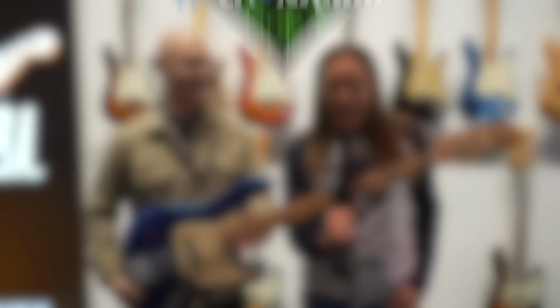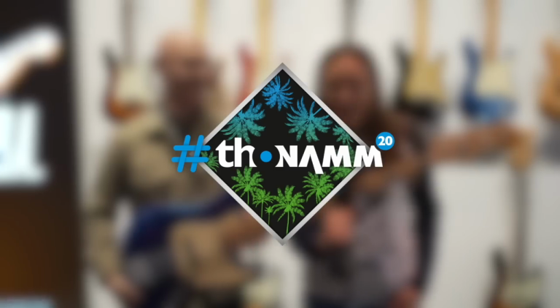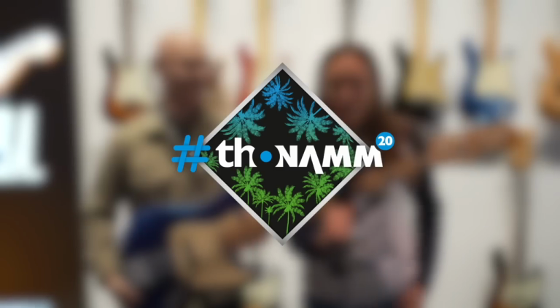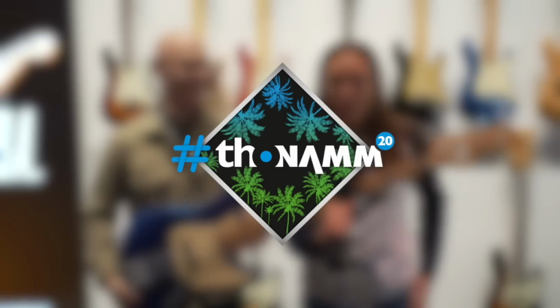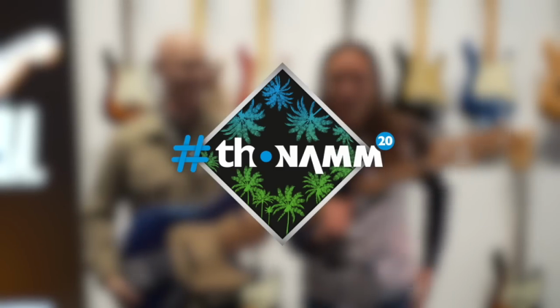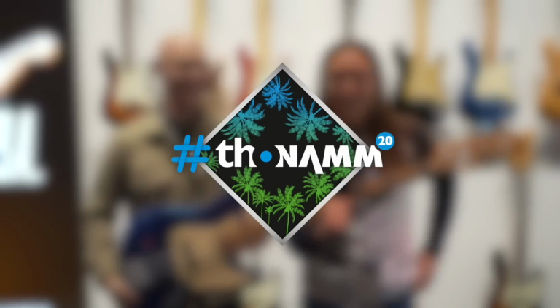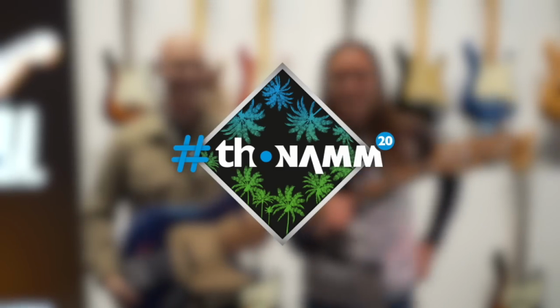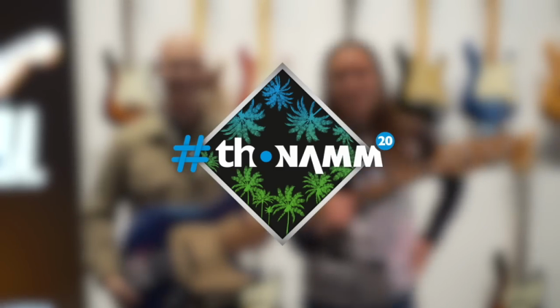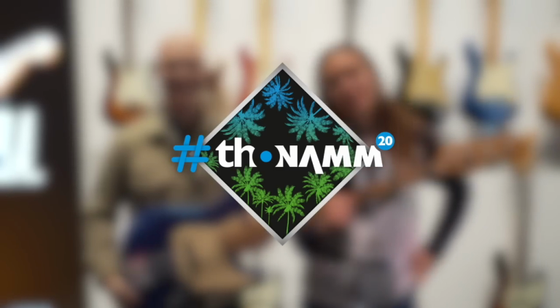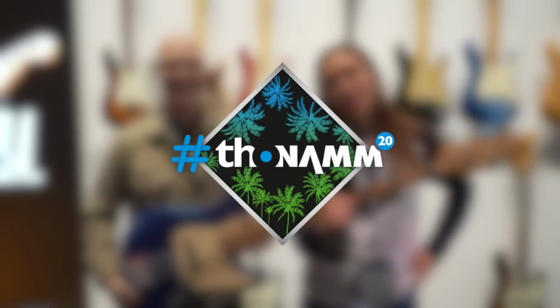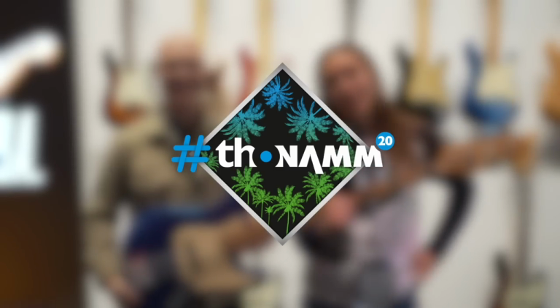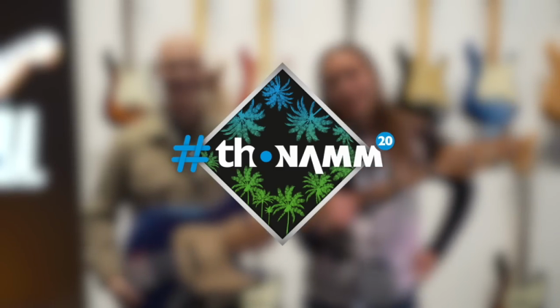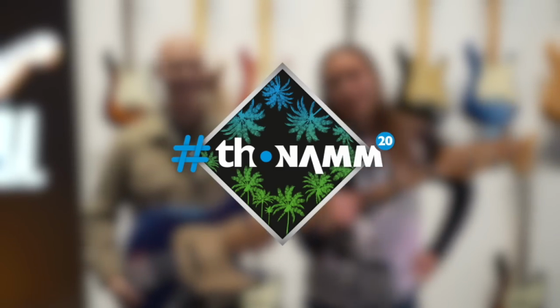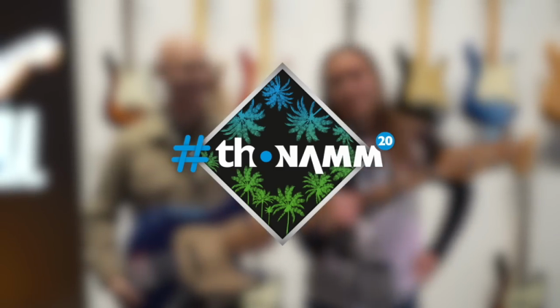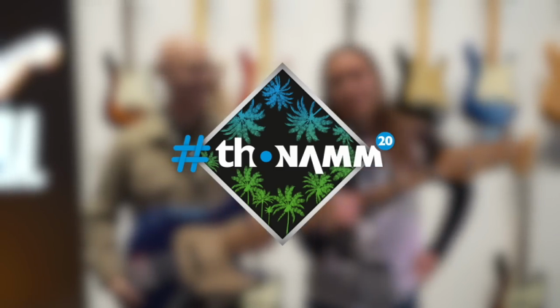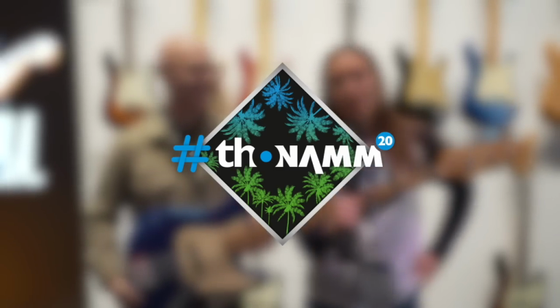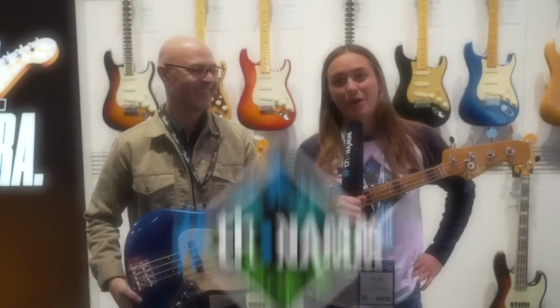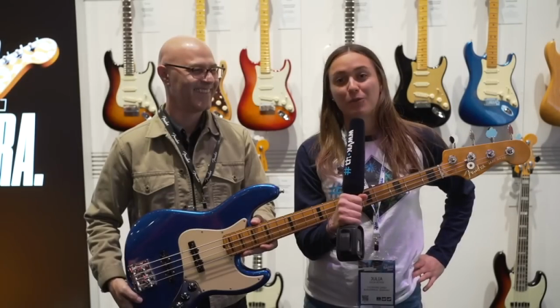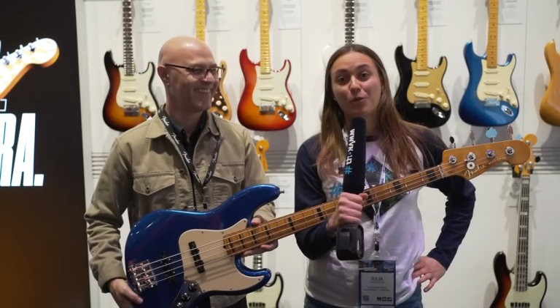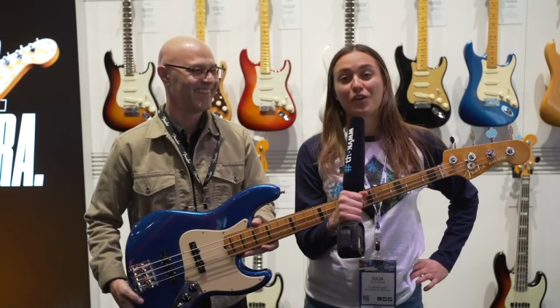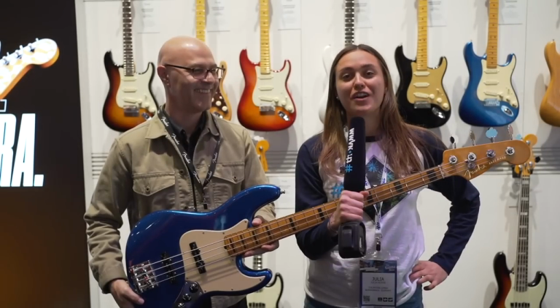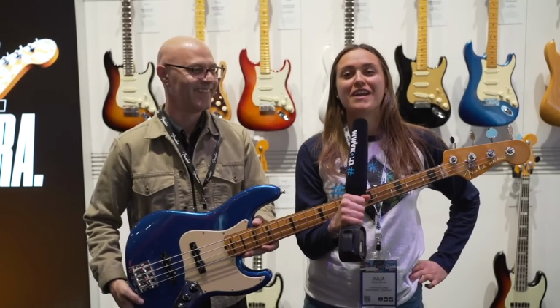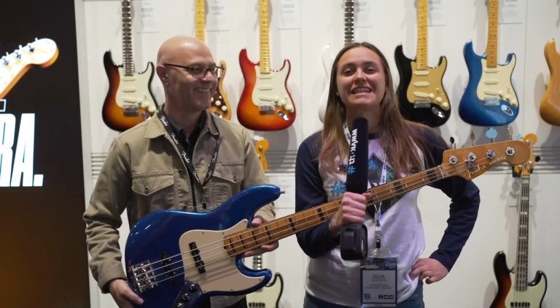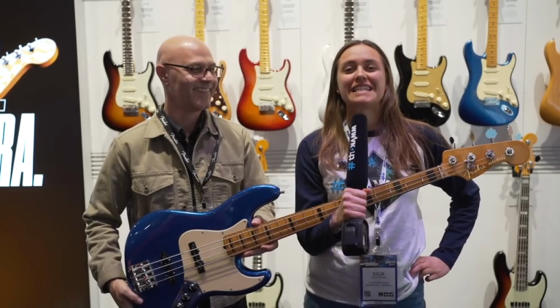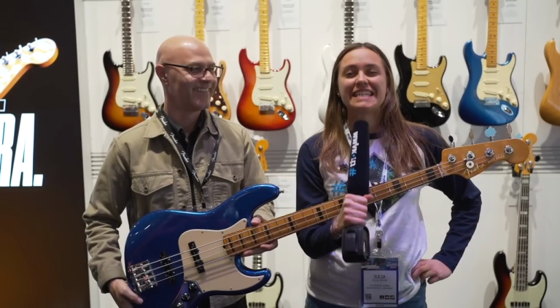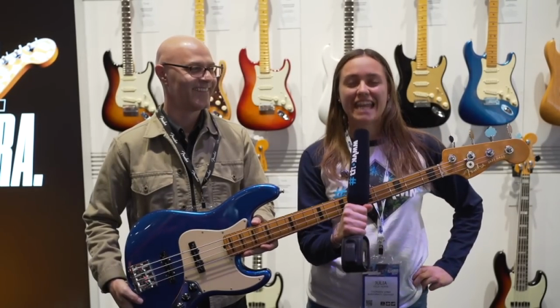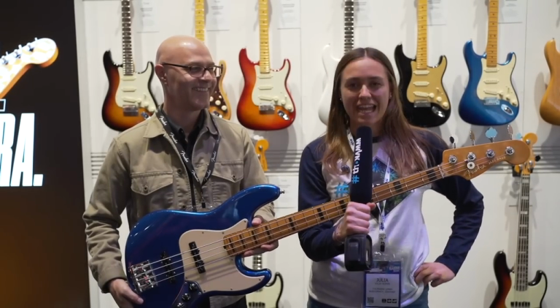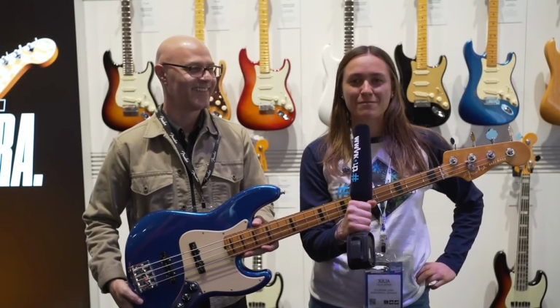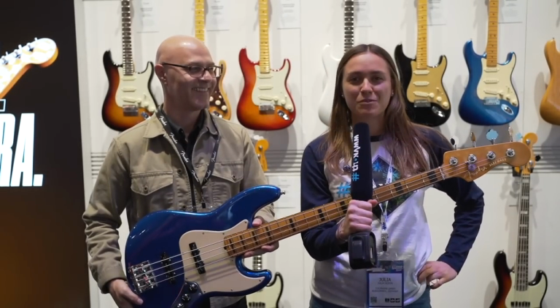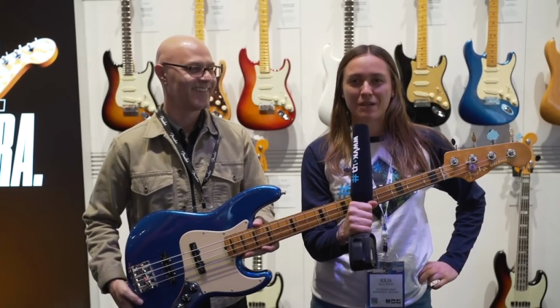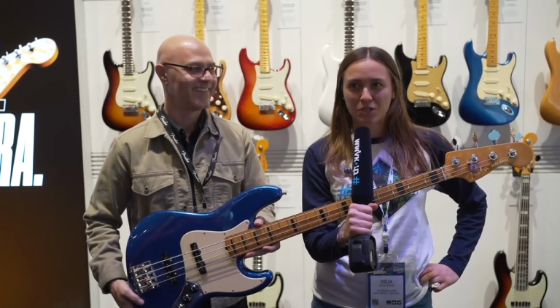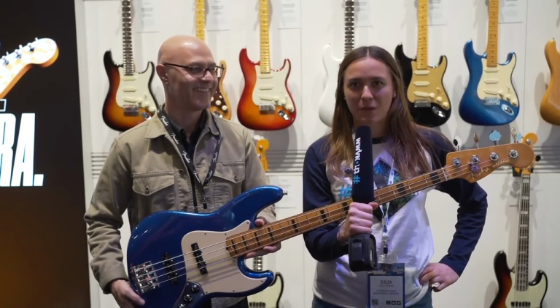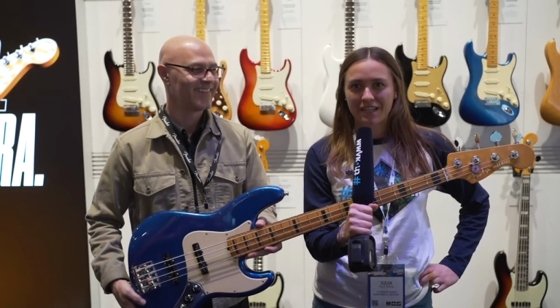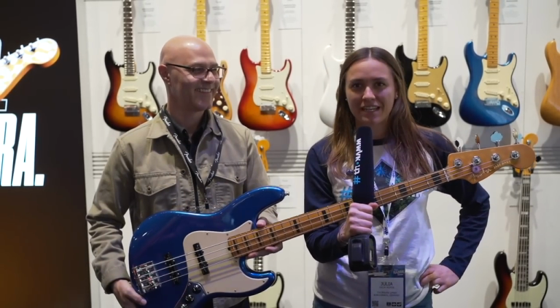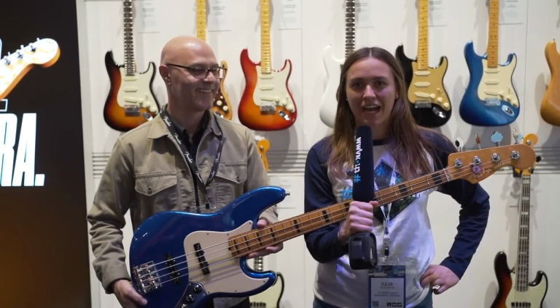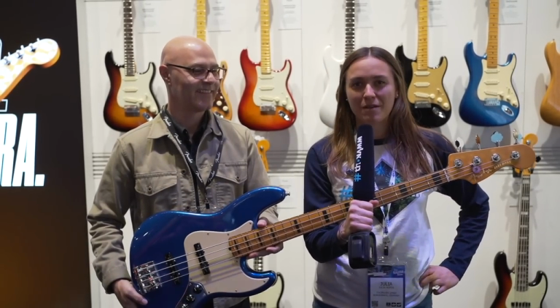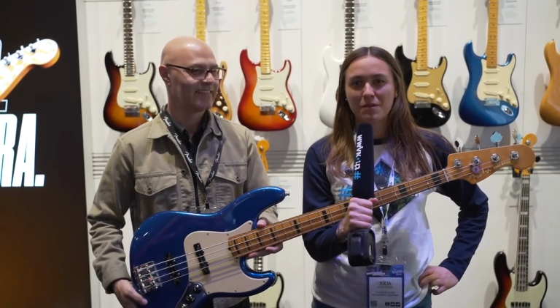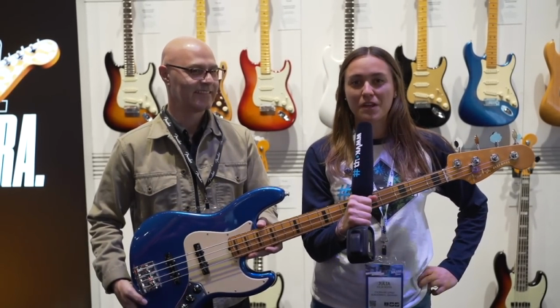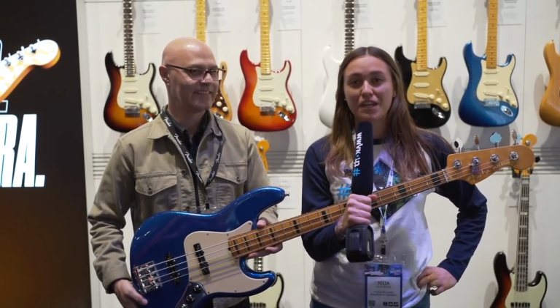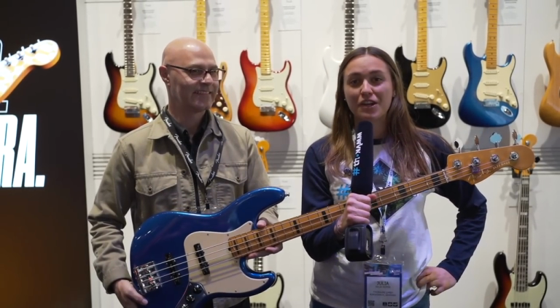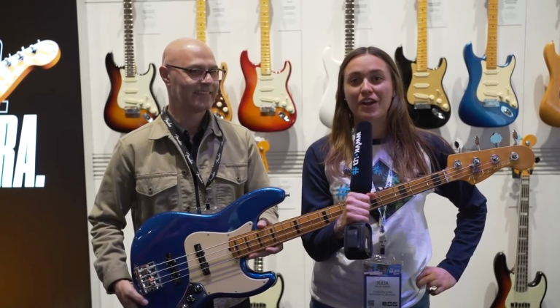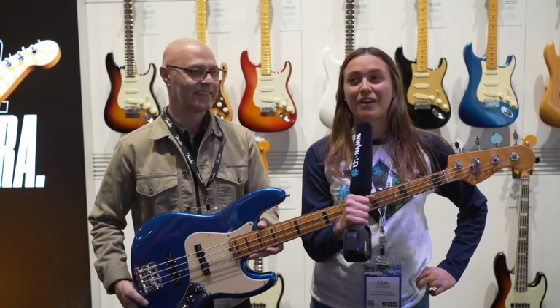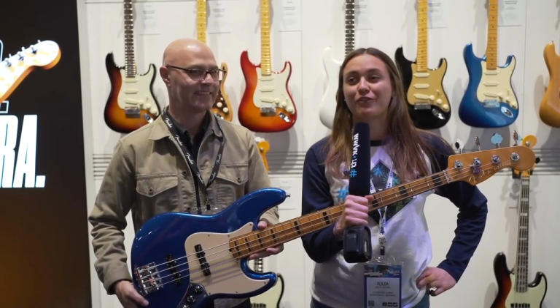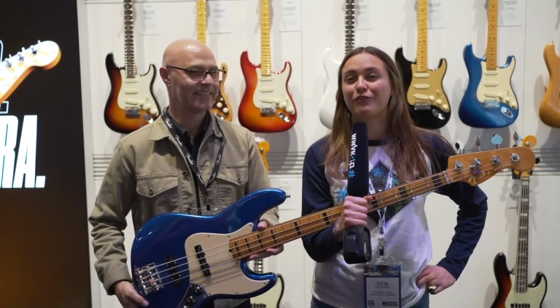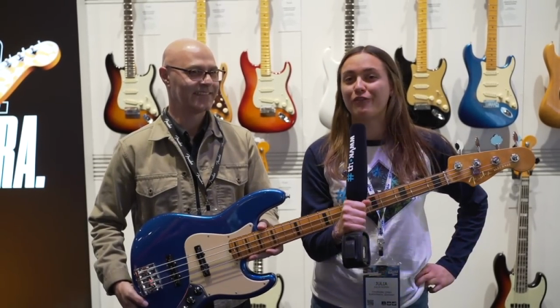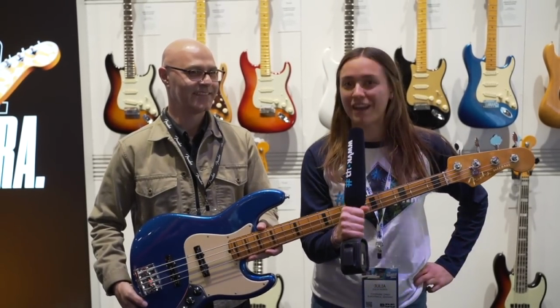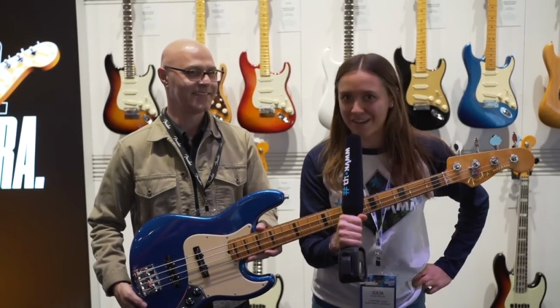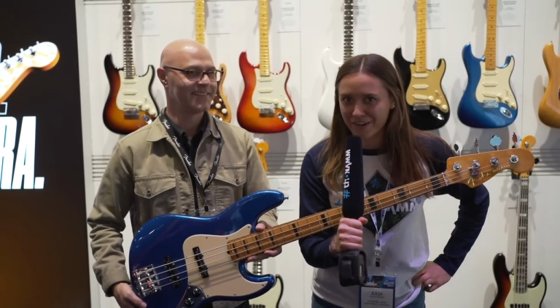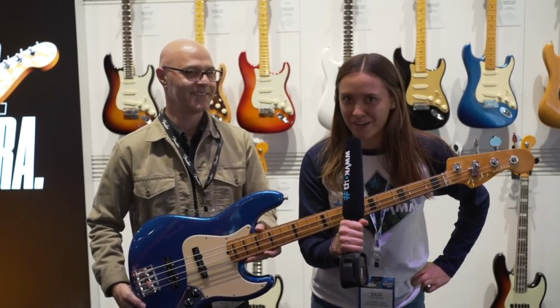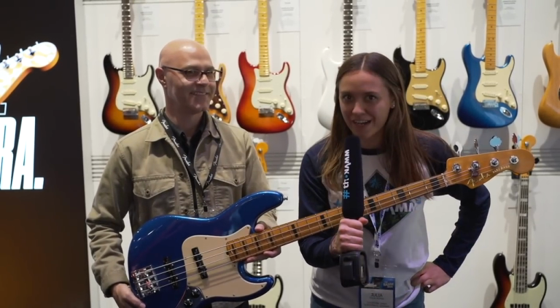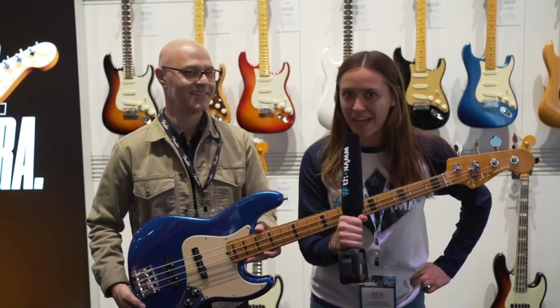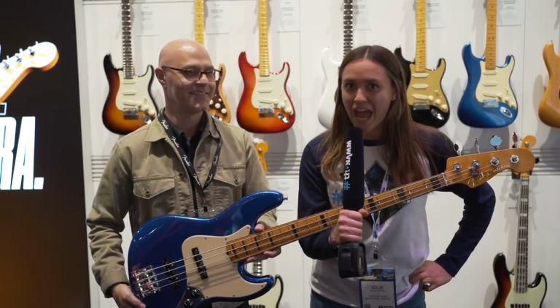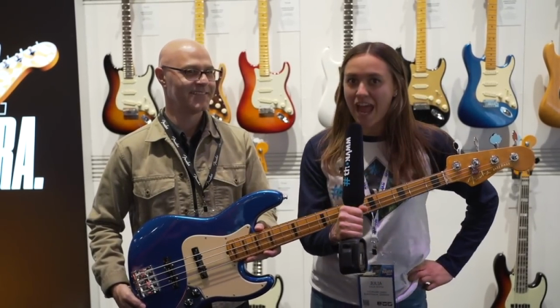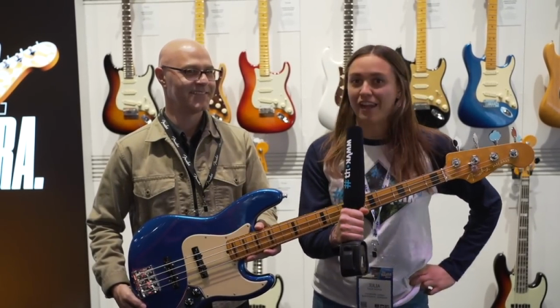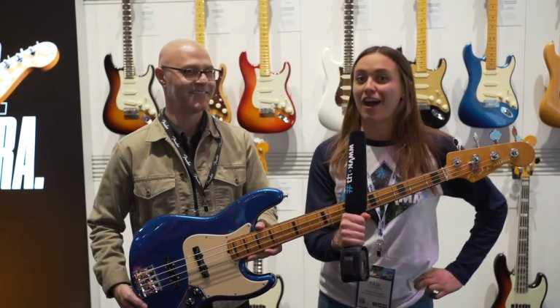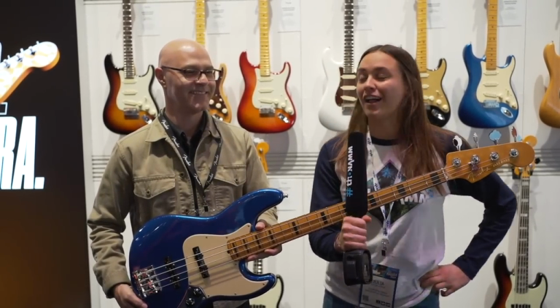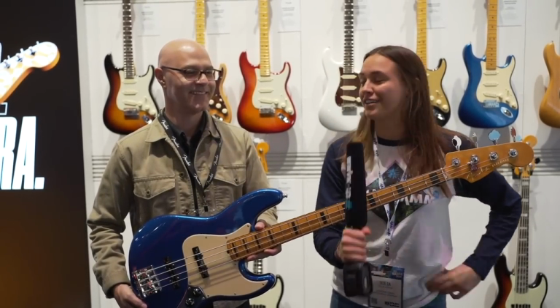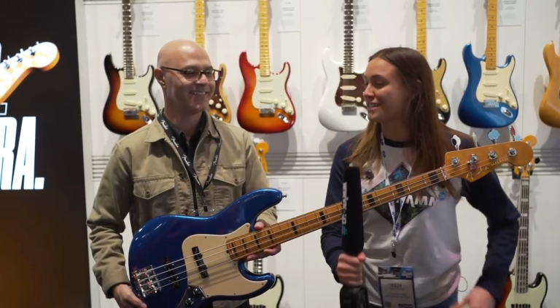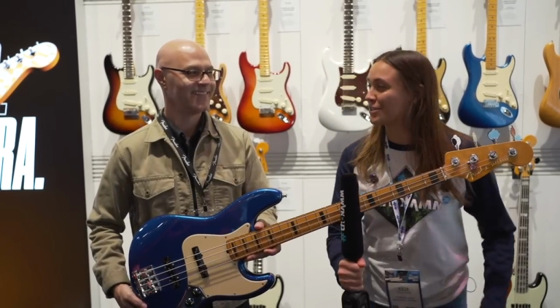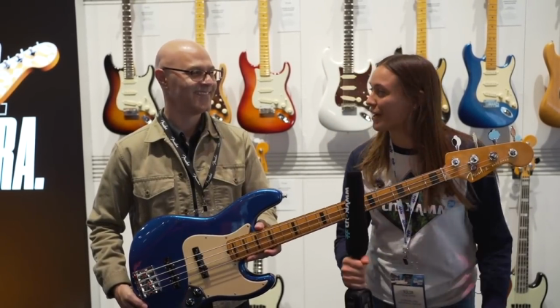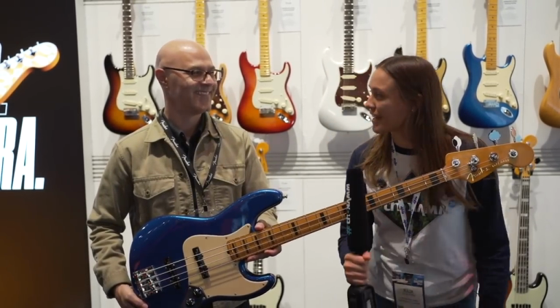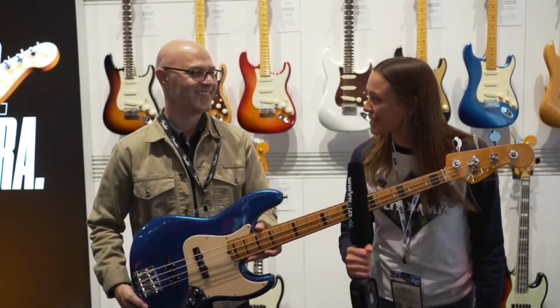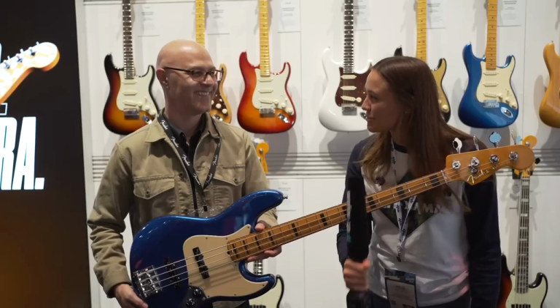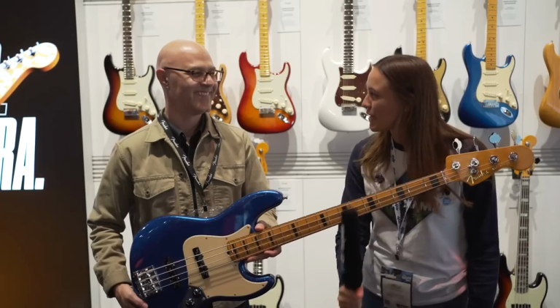Hi everyone, it's Julia from Thomann. We're here at NAMM 2020. I'm here at Fender and Alan is right next to me.